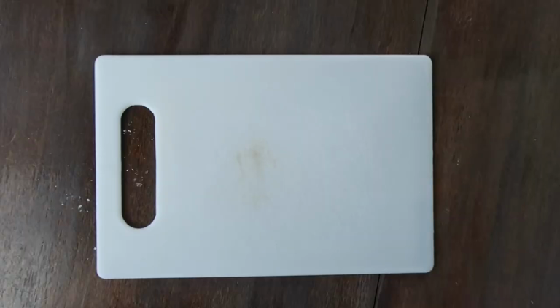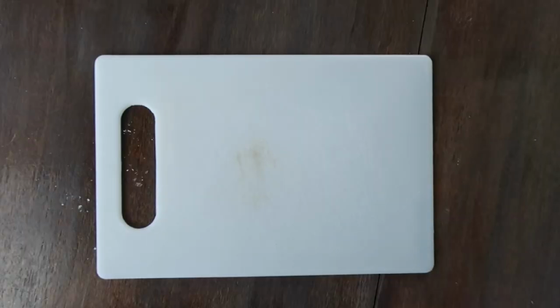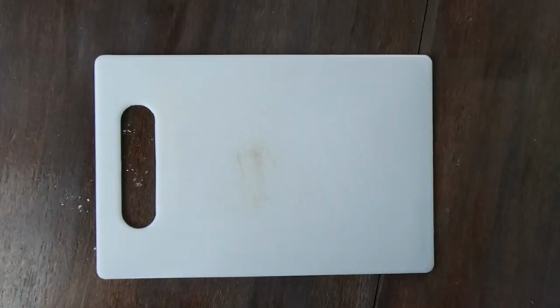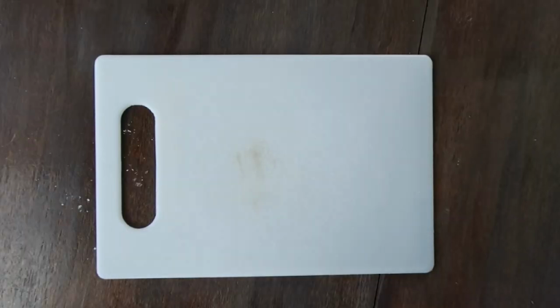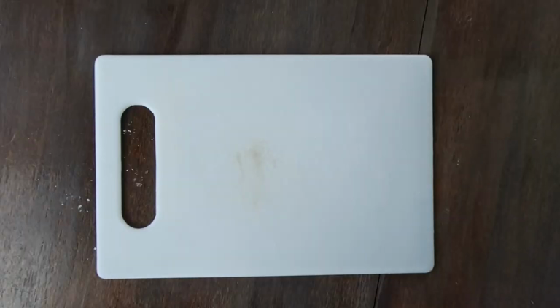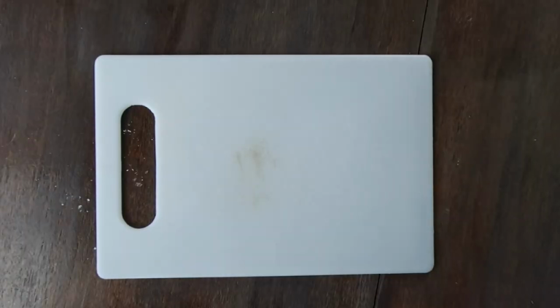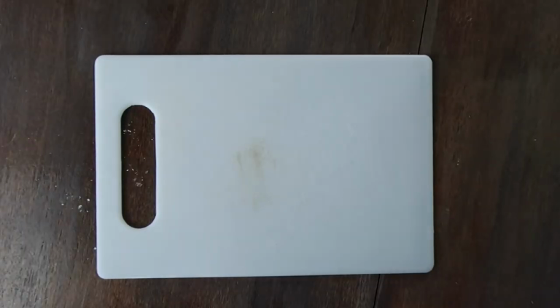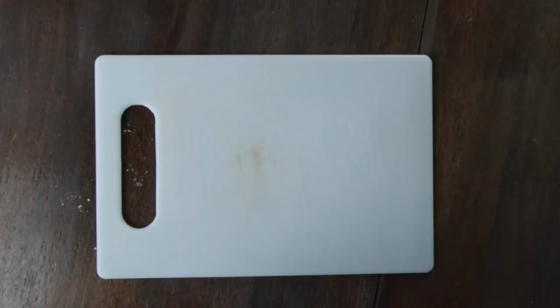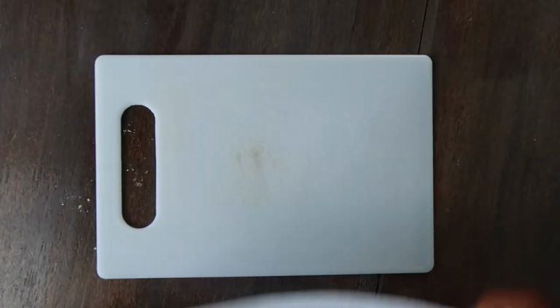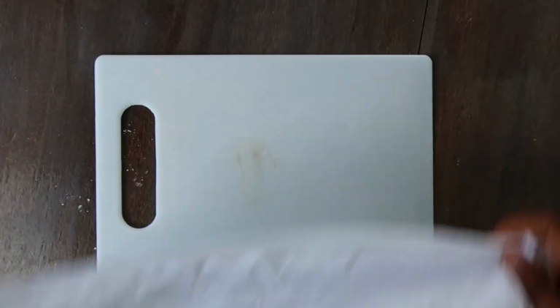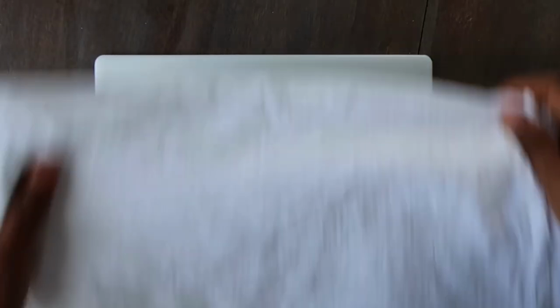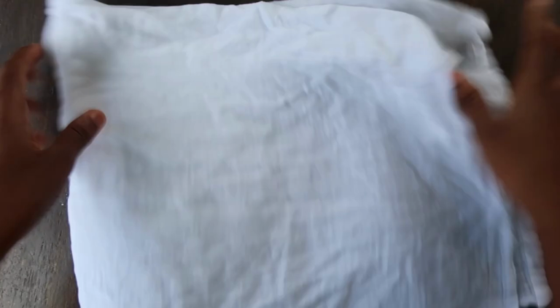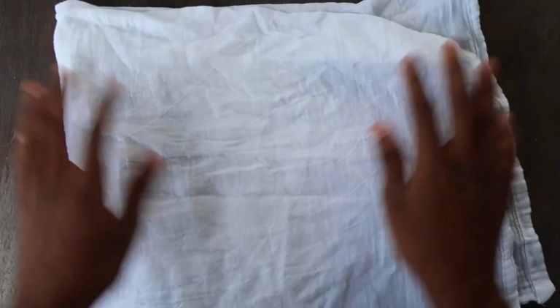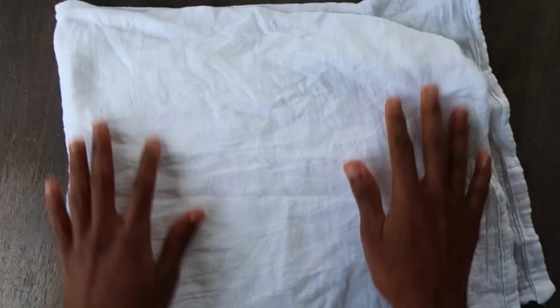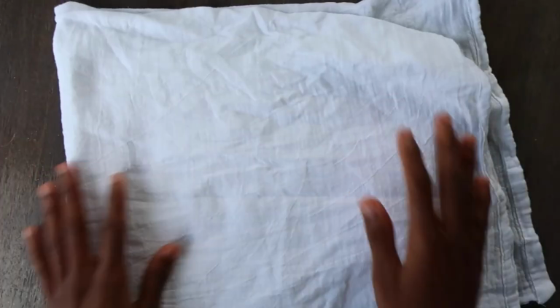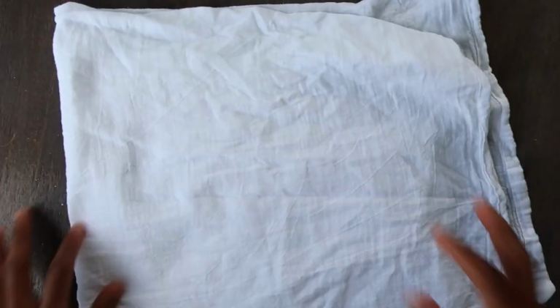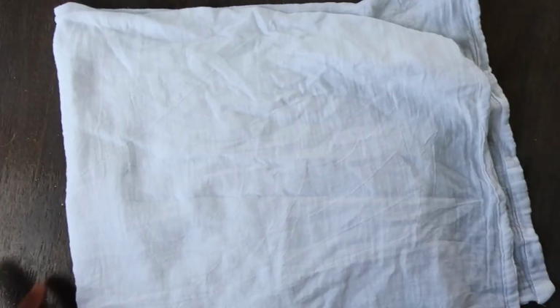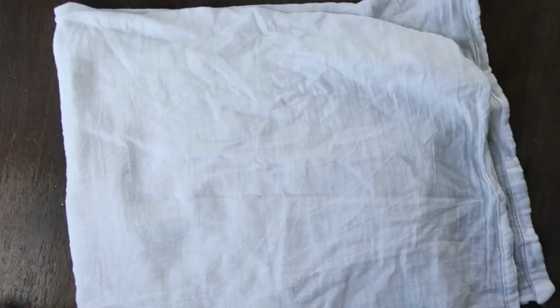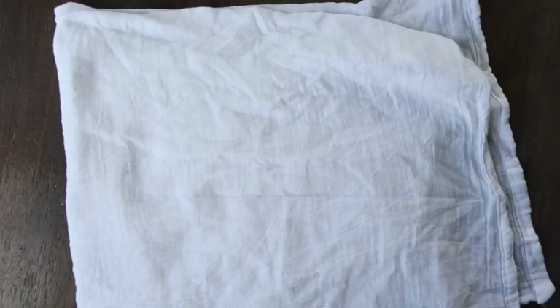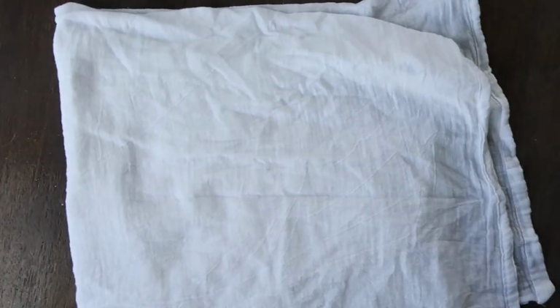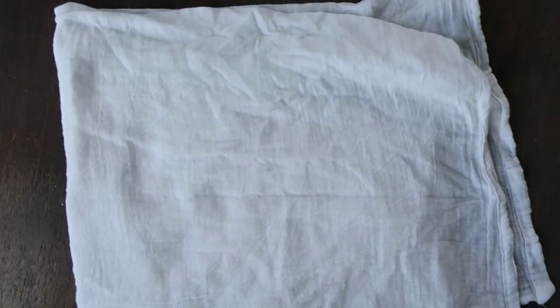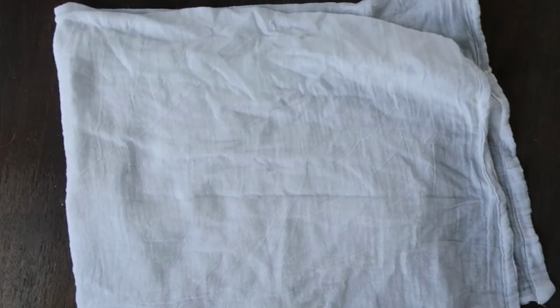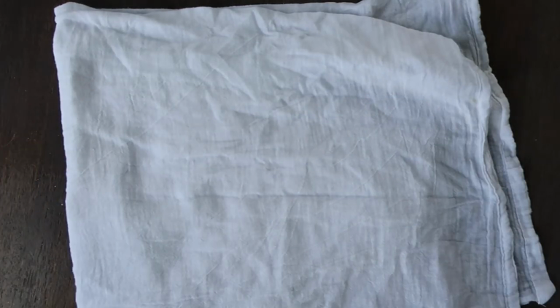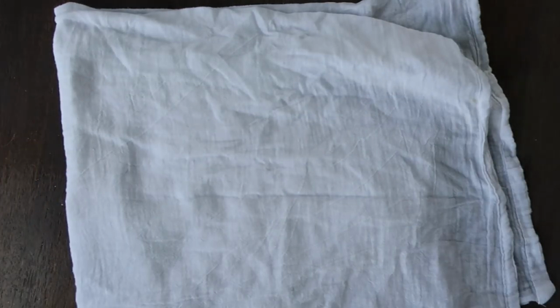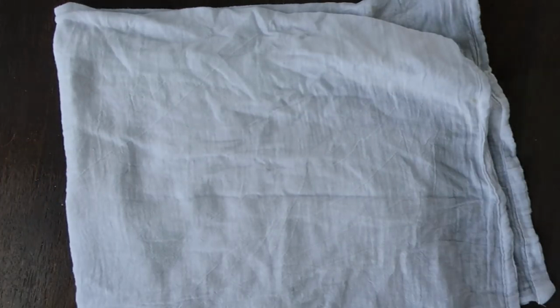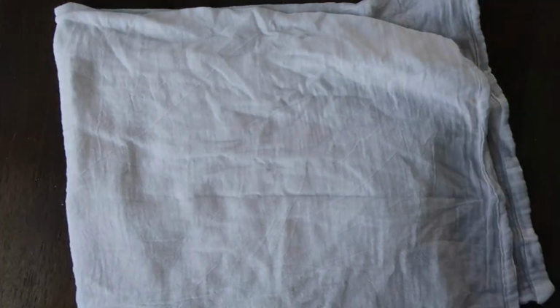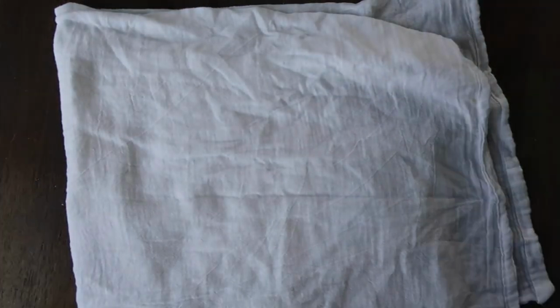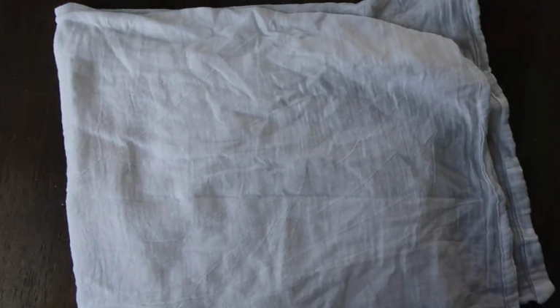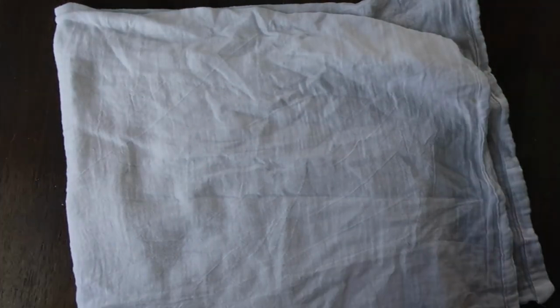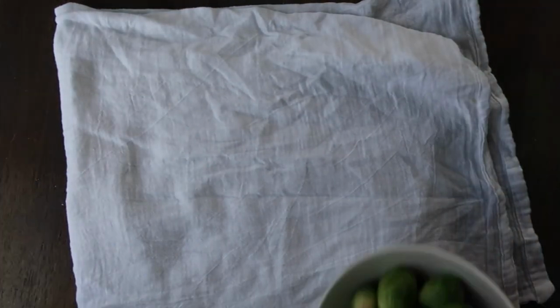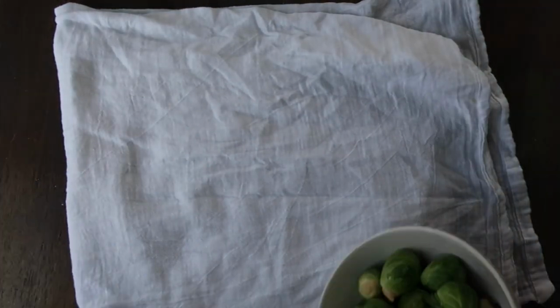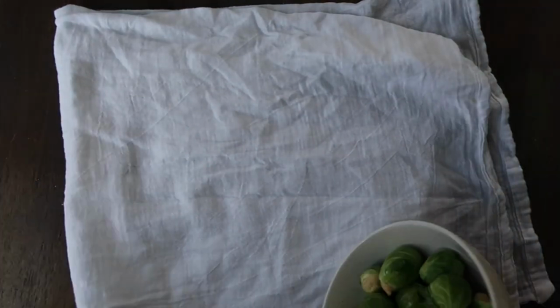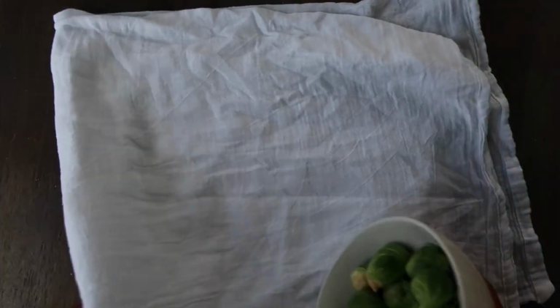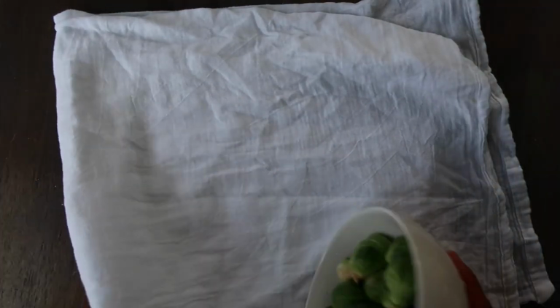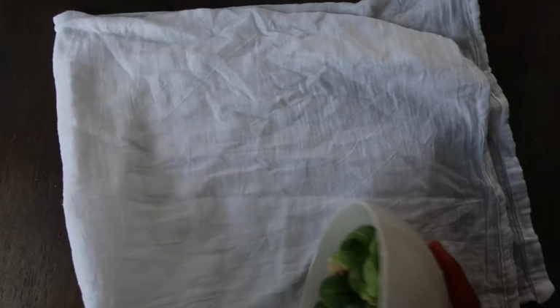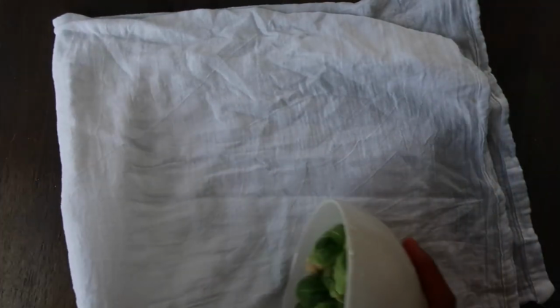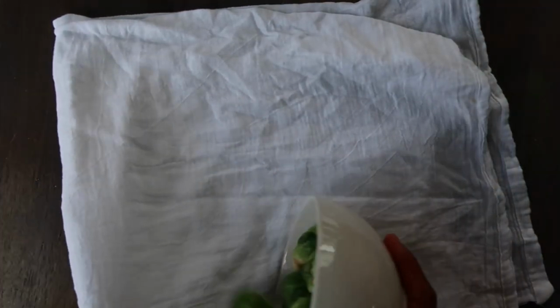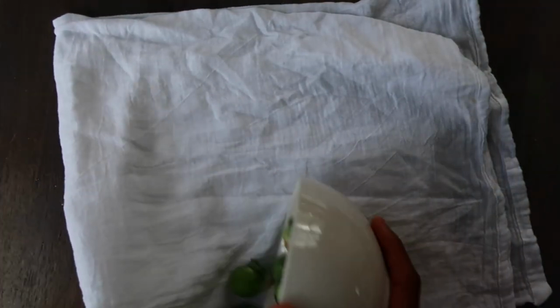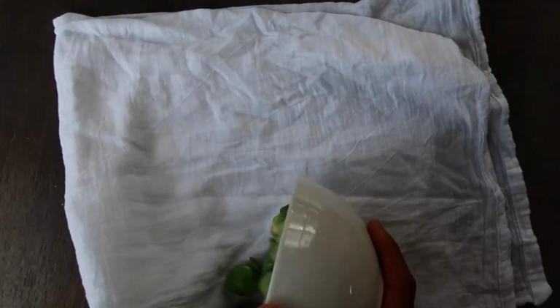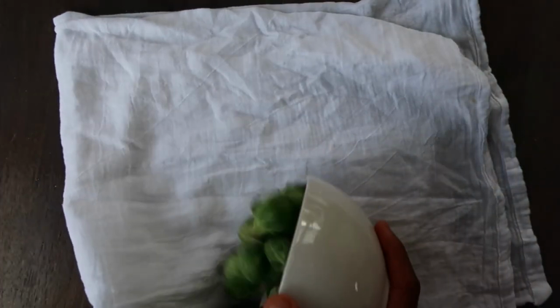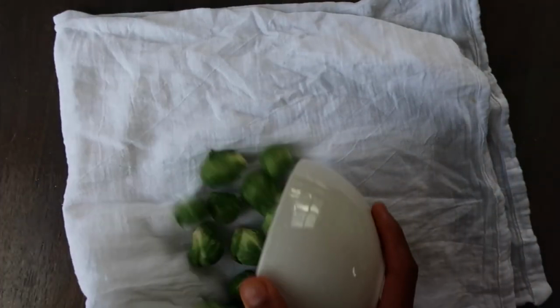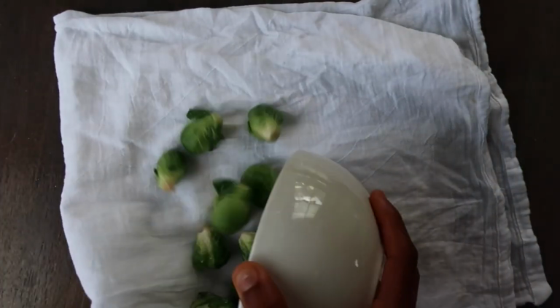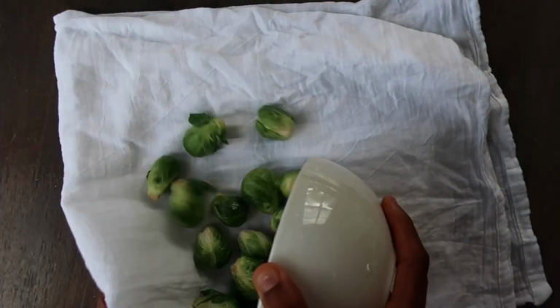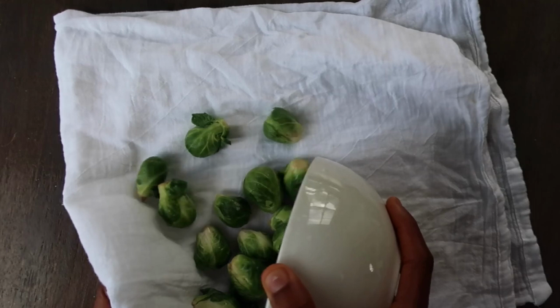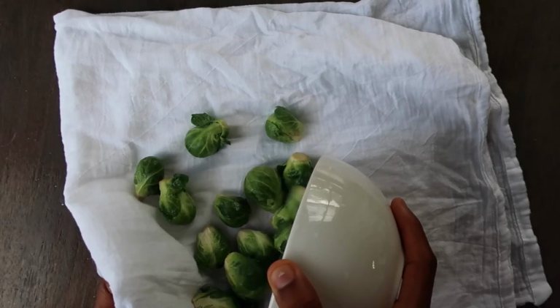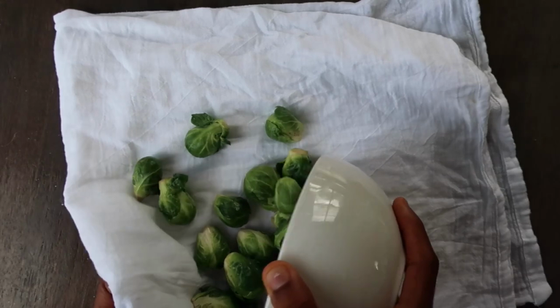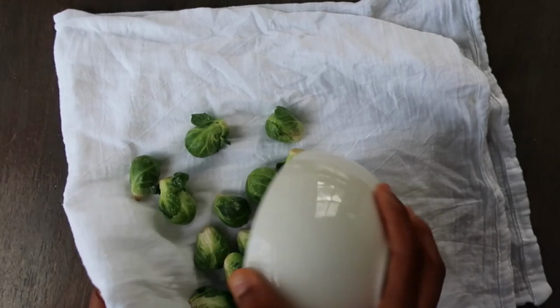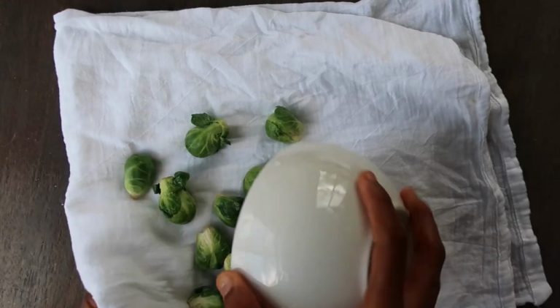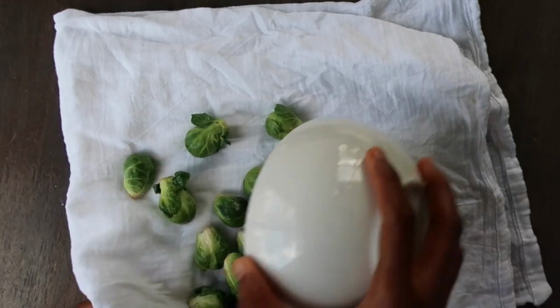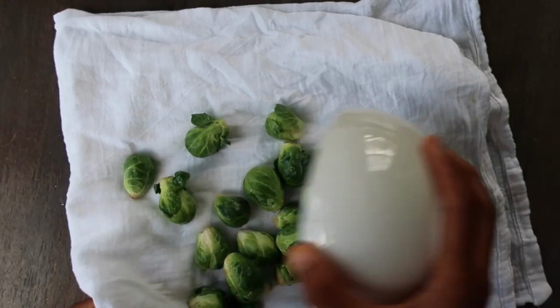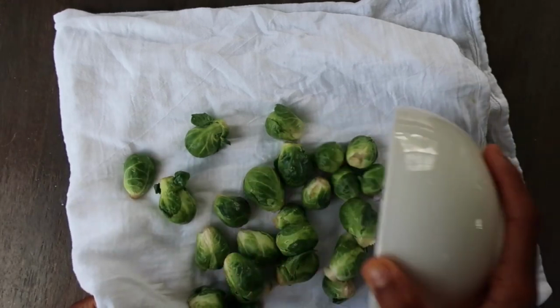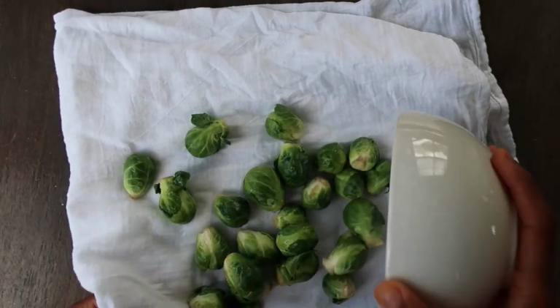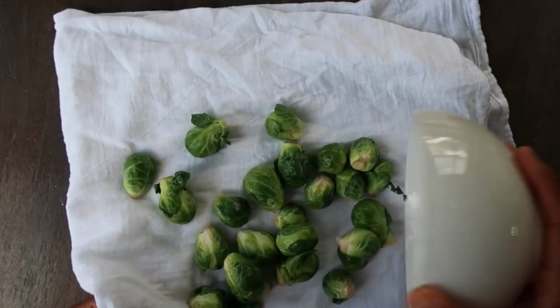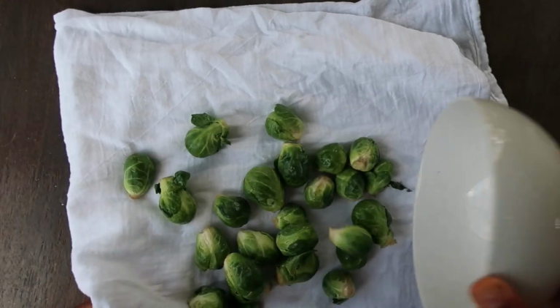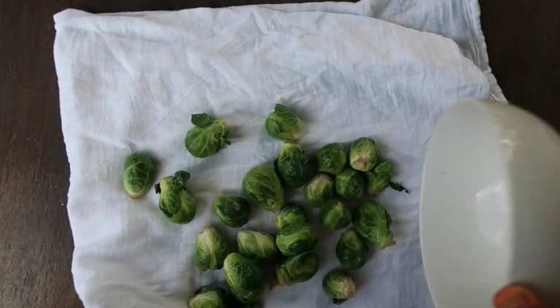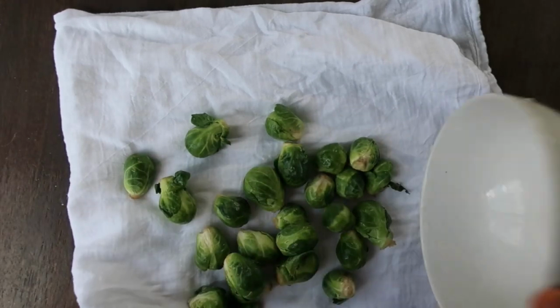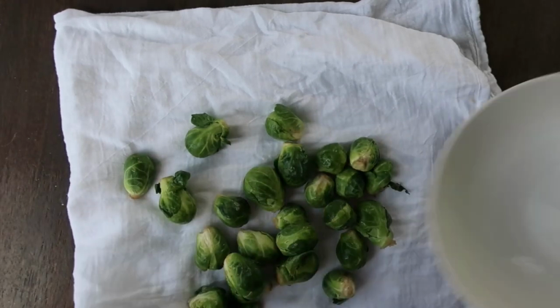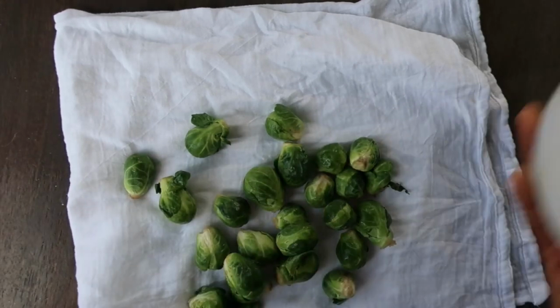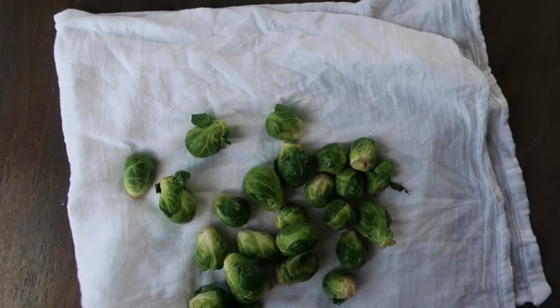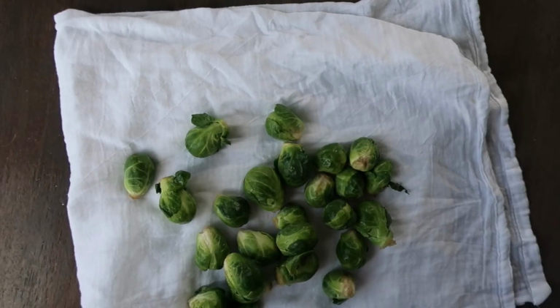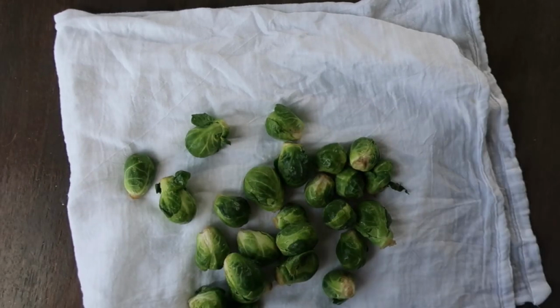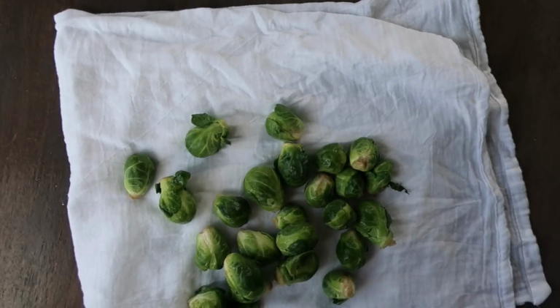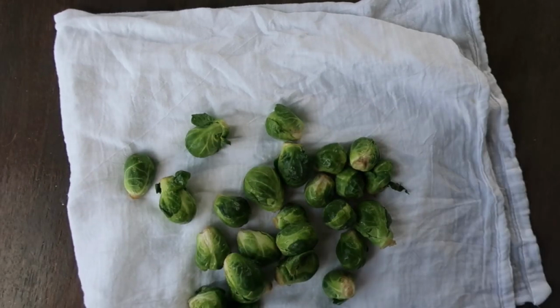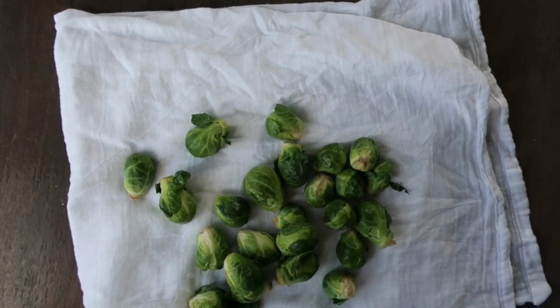First, start by rinsing the Brussels sprouts to remove any dirt or debris, then dry with a lint-free towel.